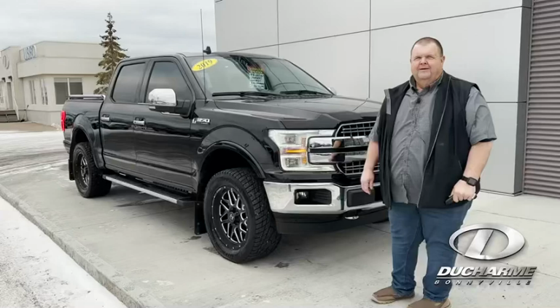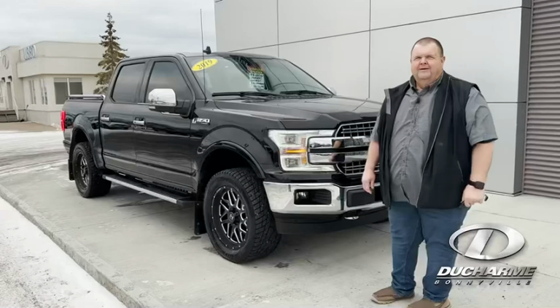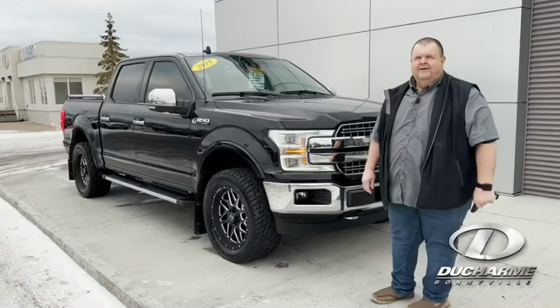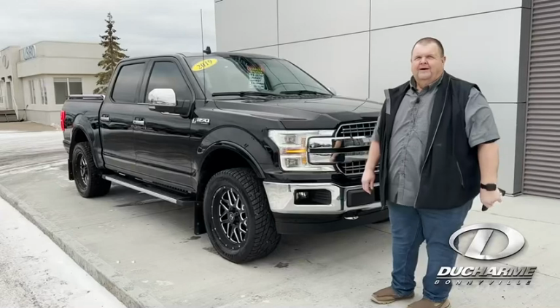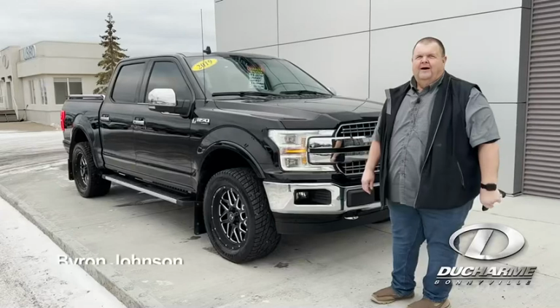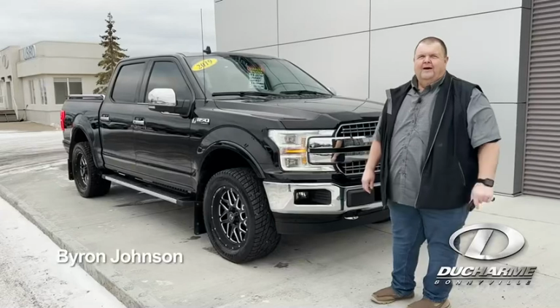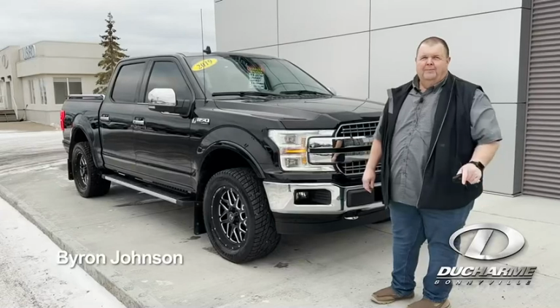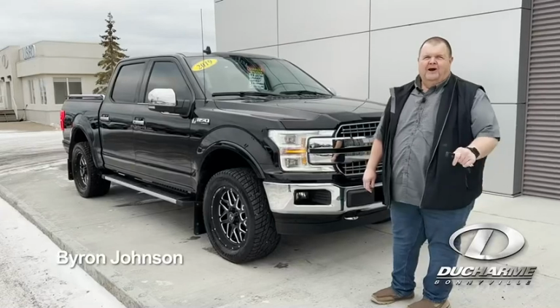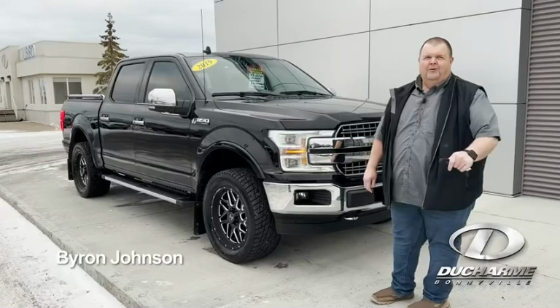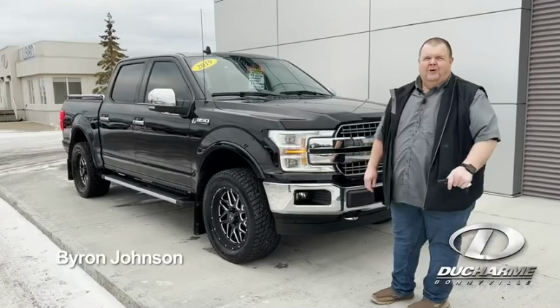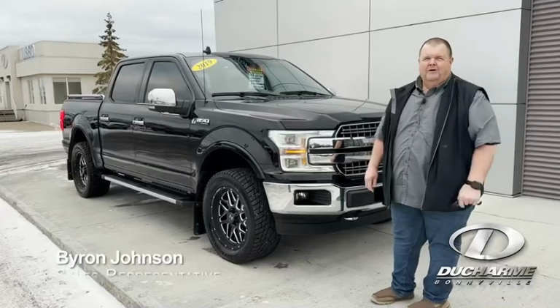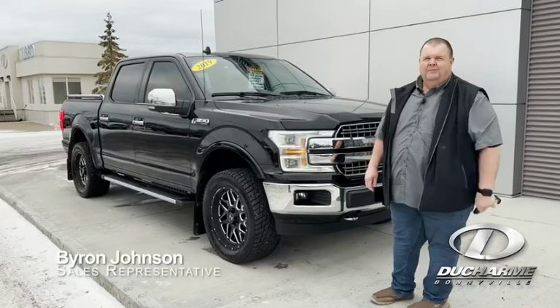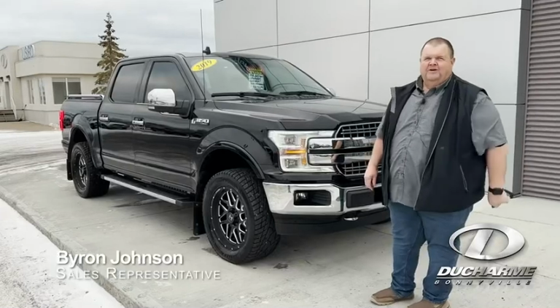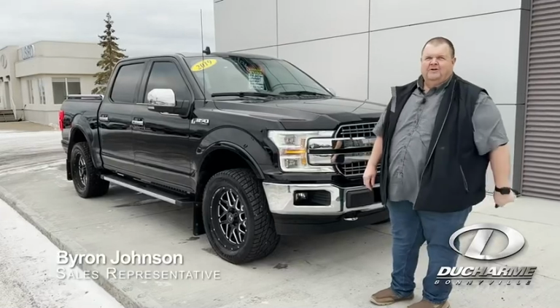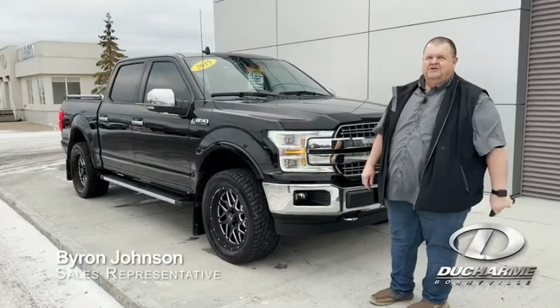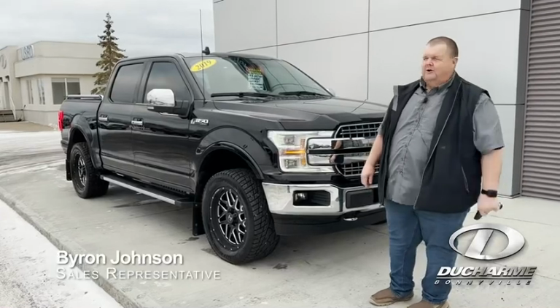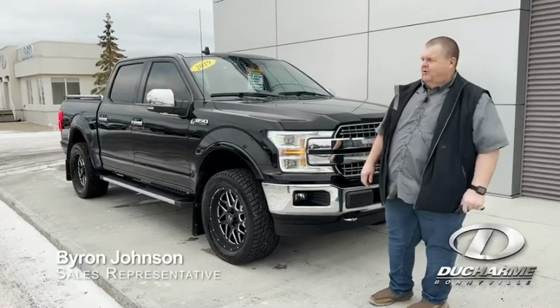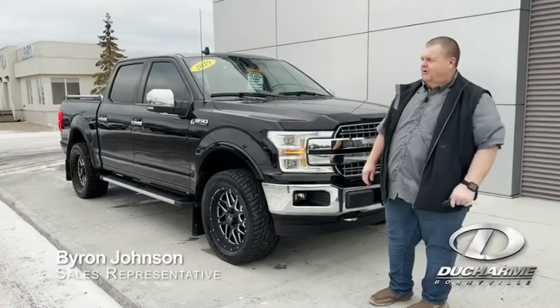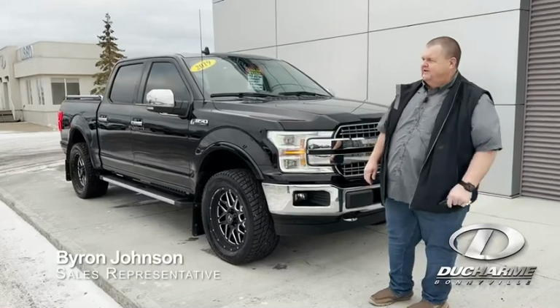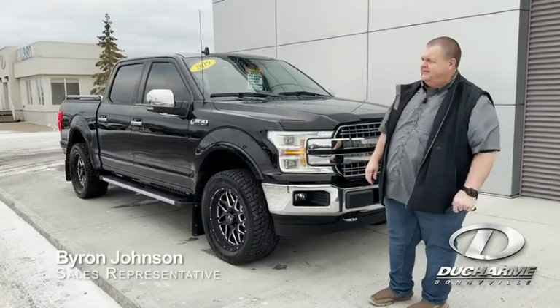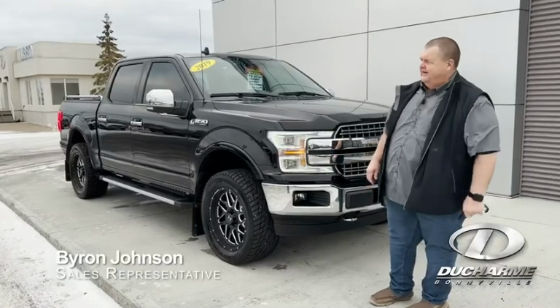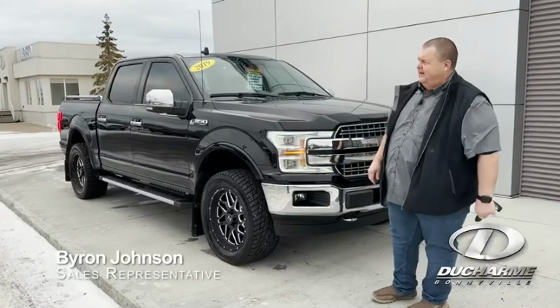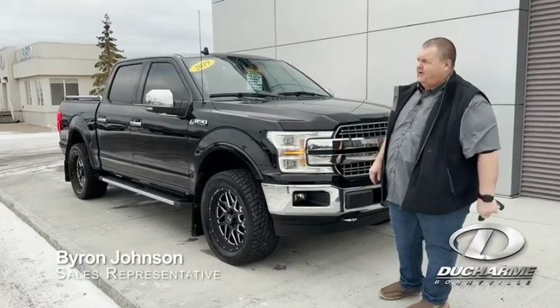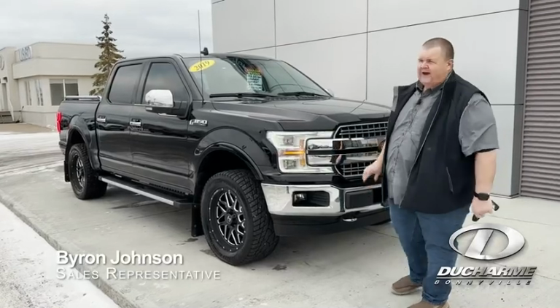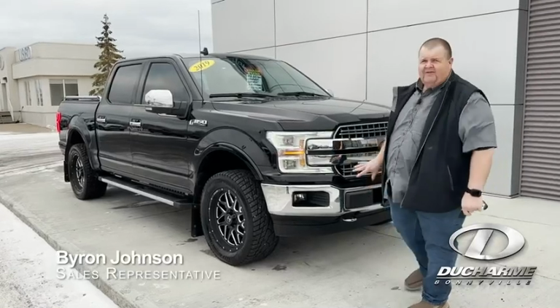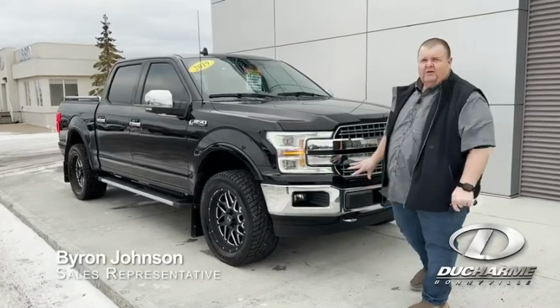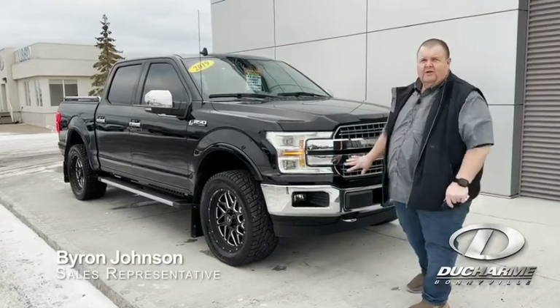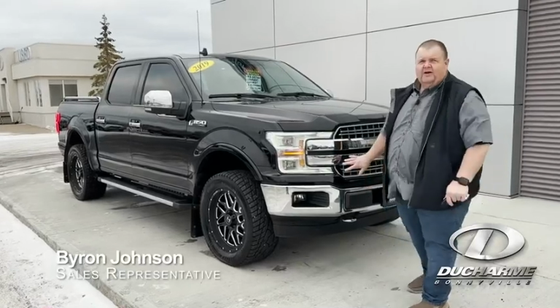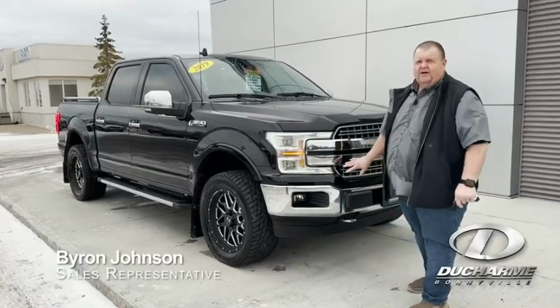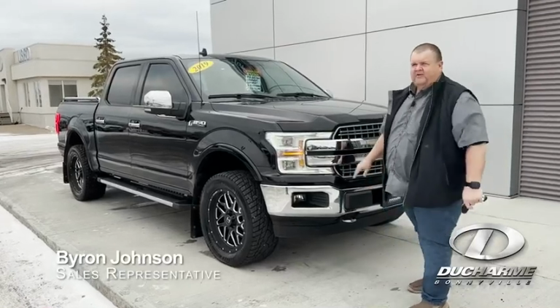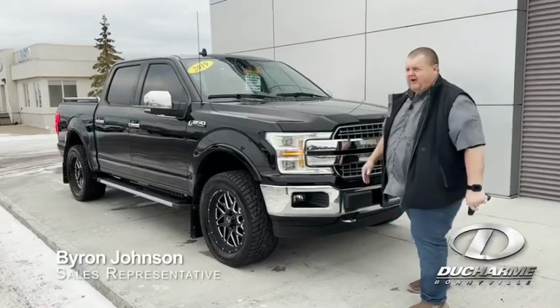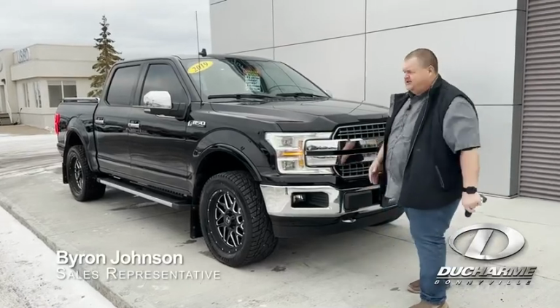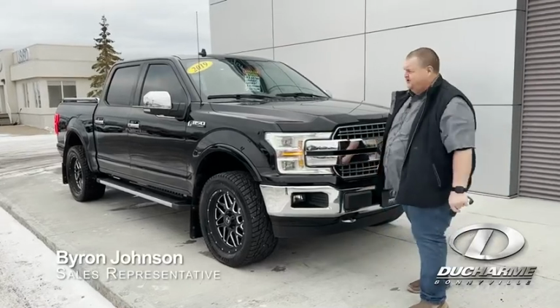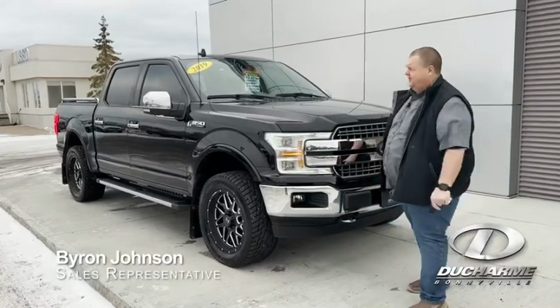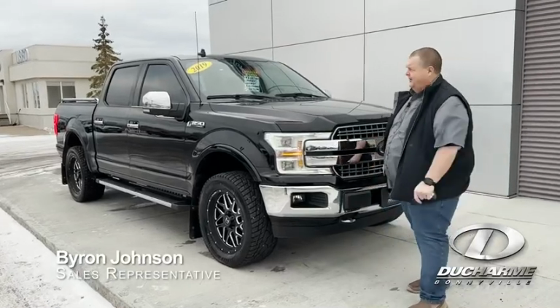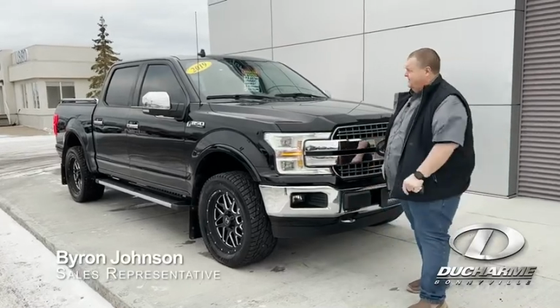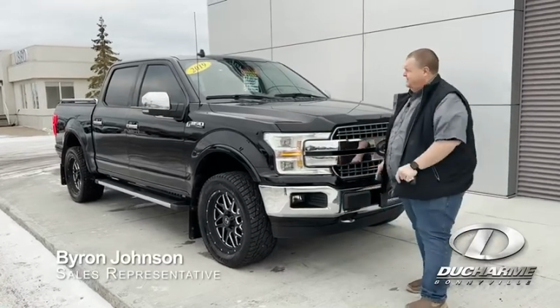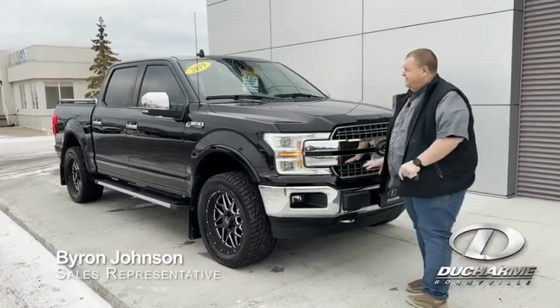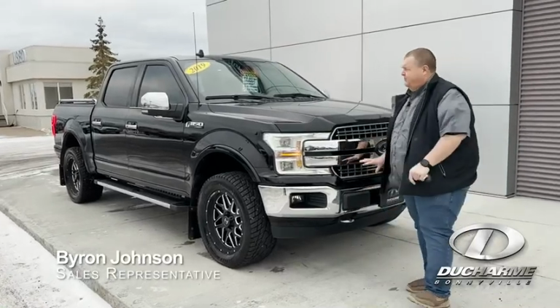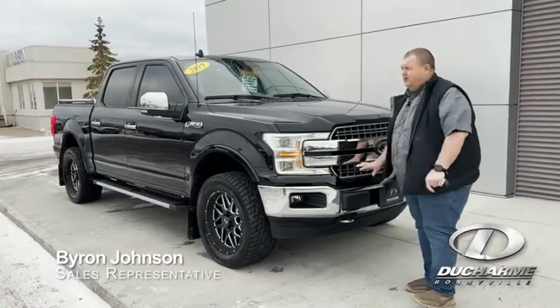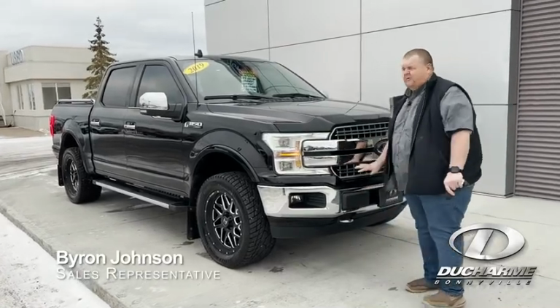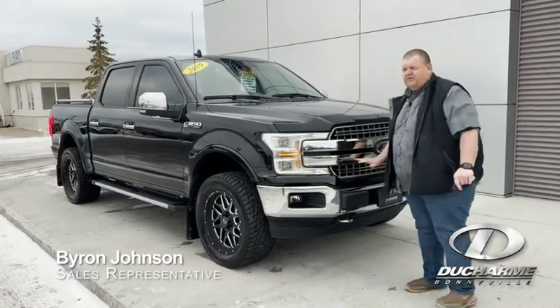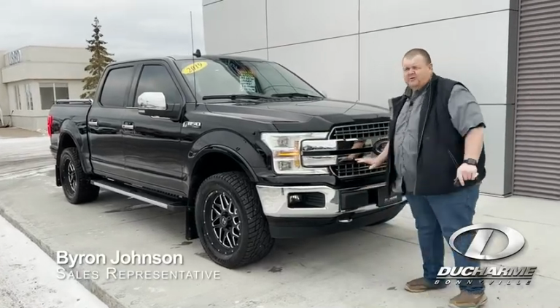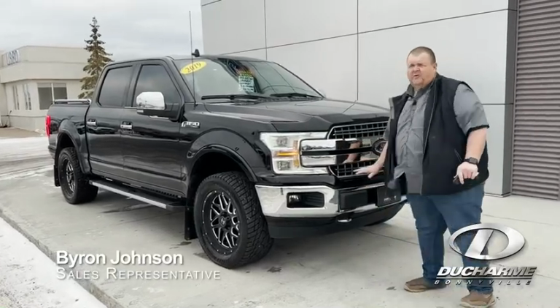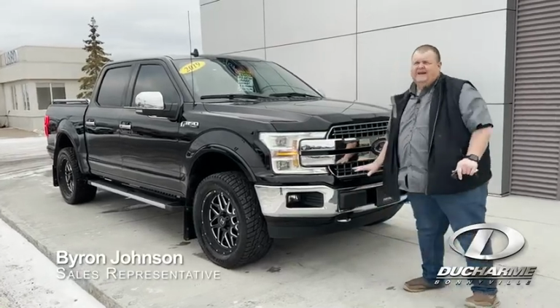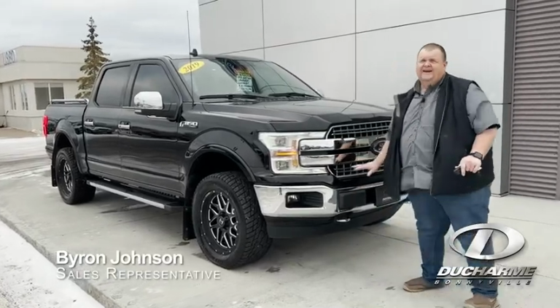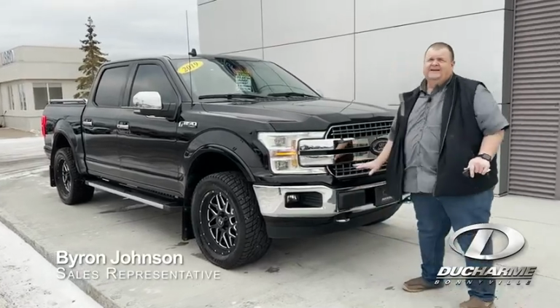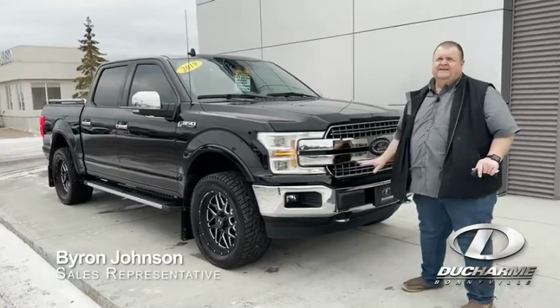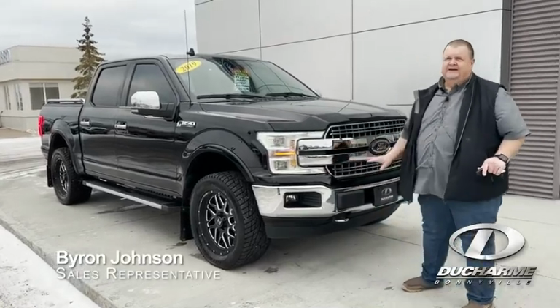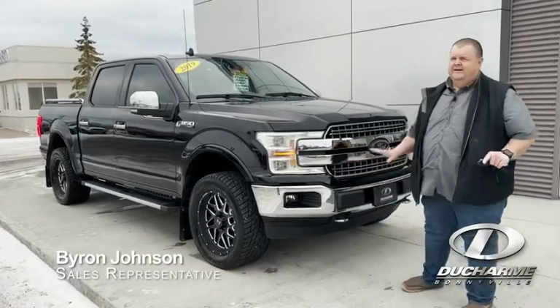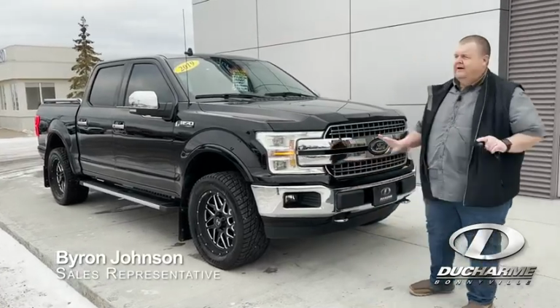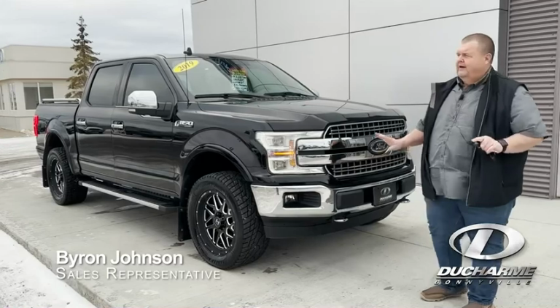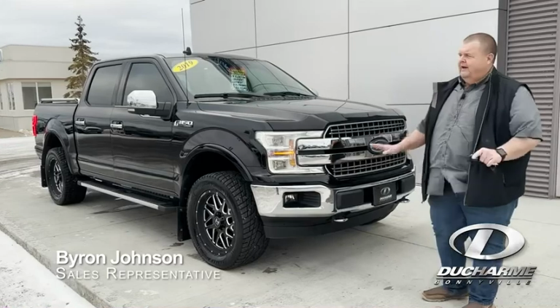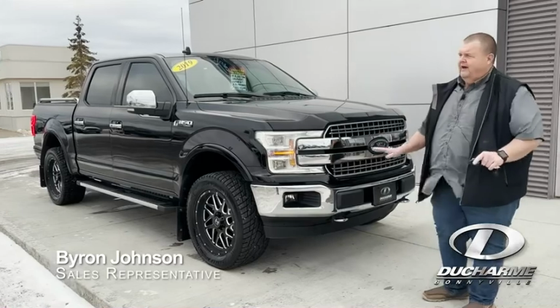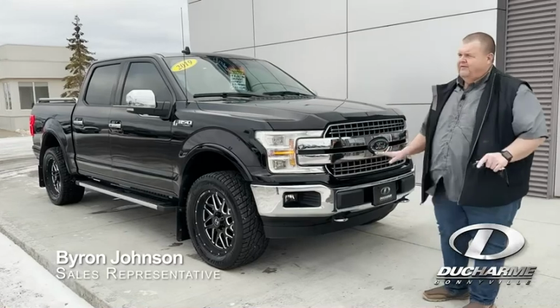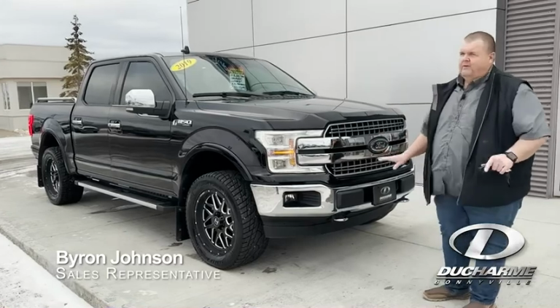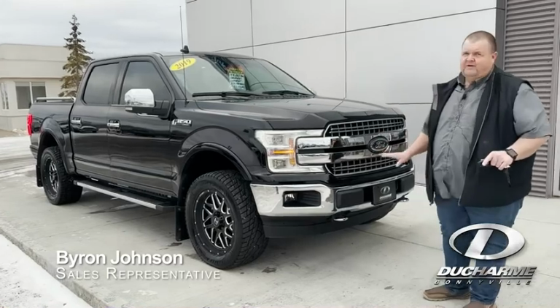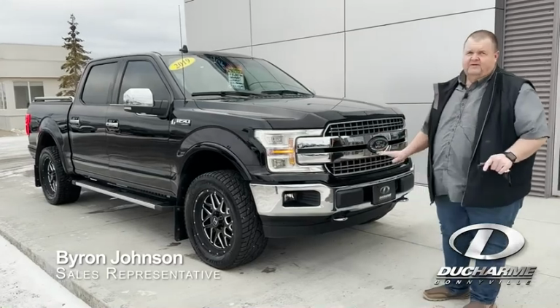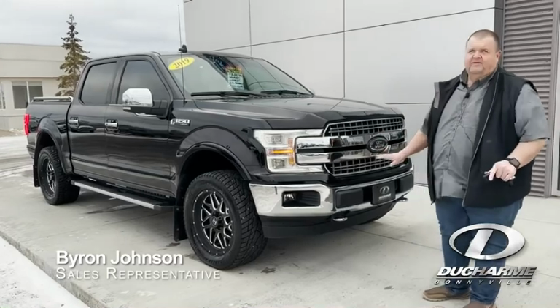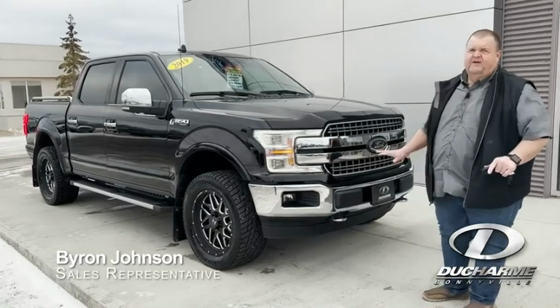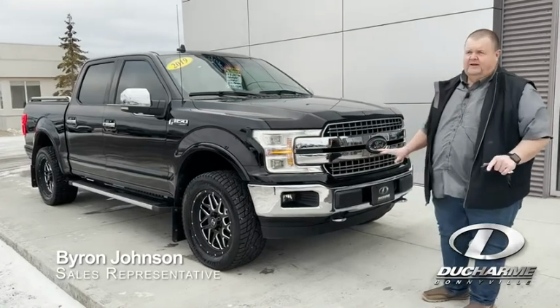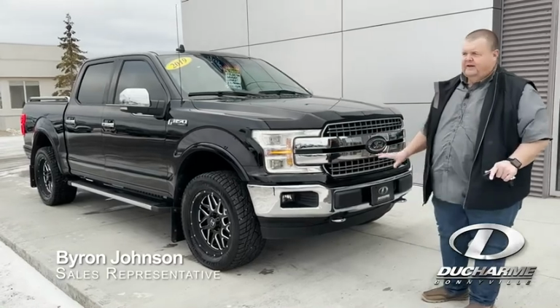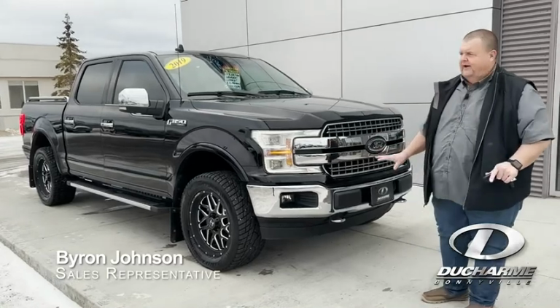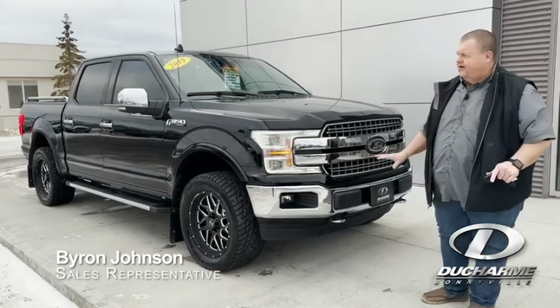Hi, I'm Byron. Welcome to Ducharme Motors. Today we're having a look at a fresh trade. This is a beautiful 2019 F-150 Lariat.